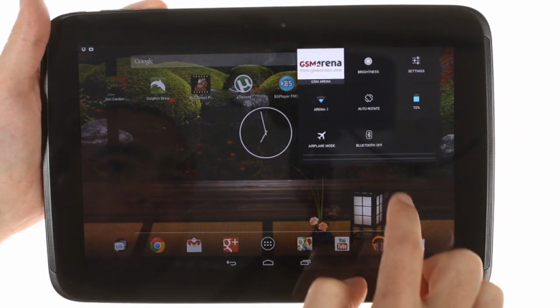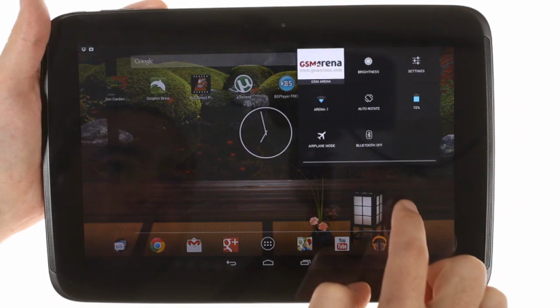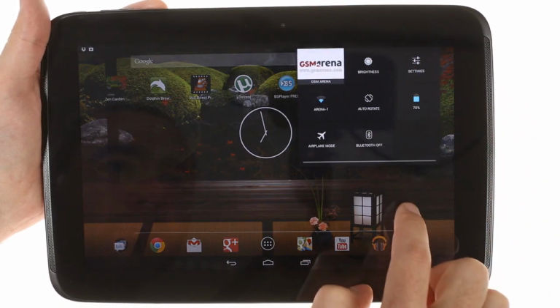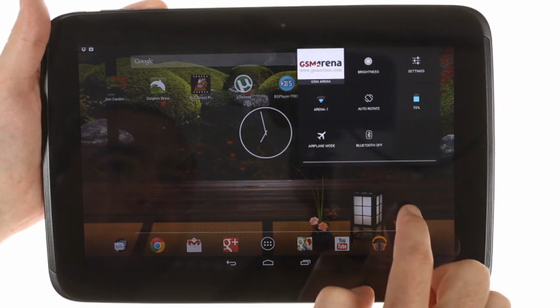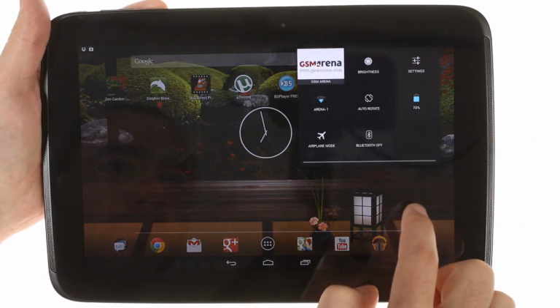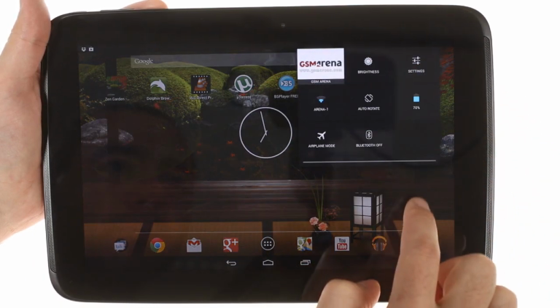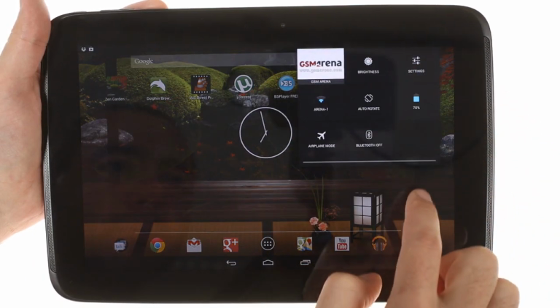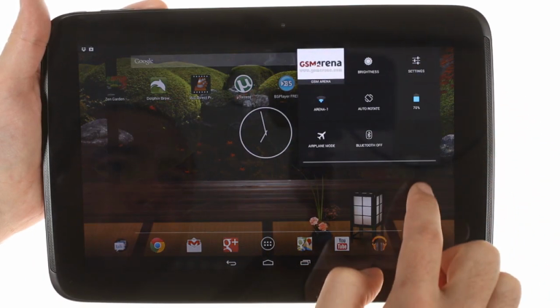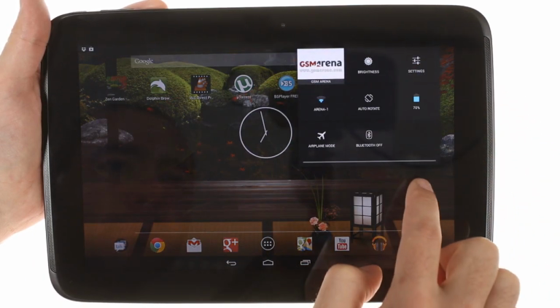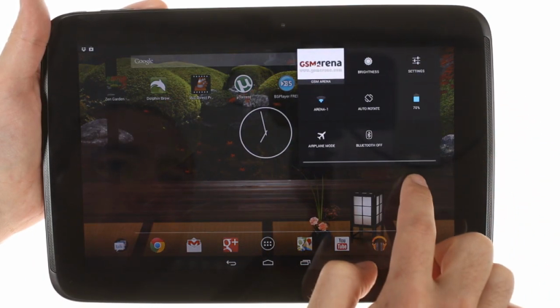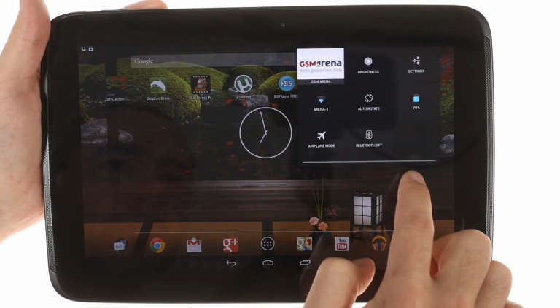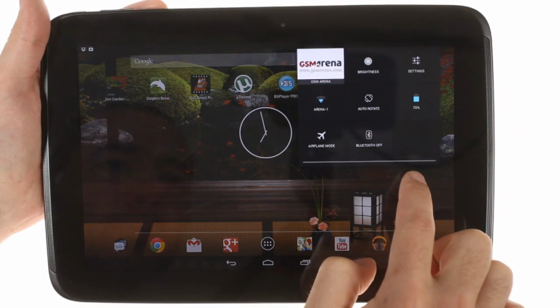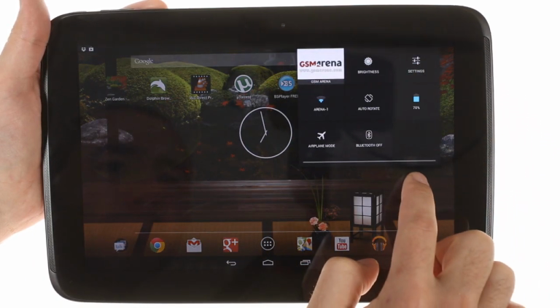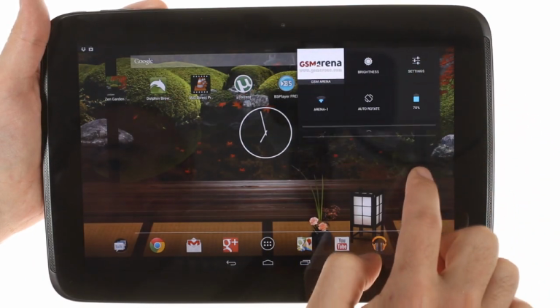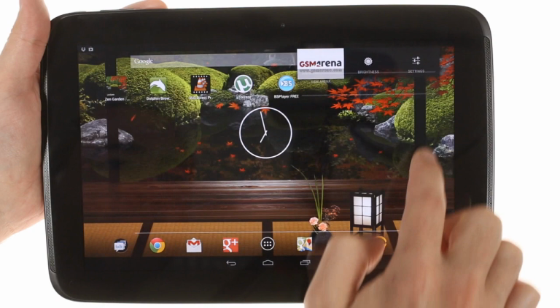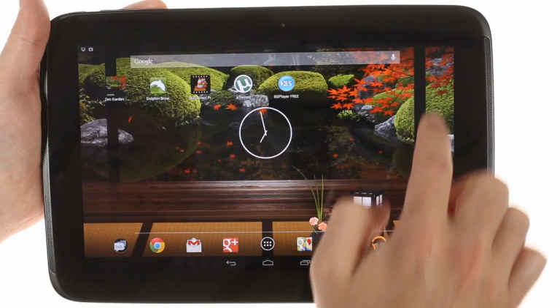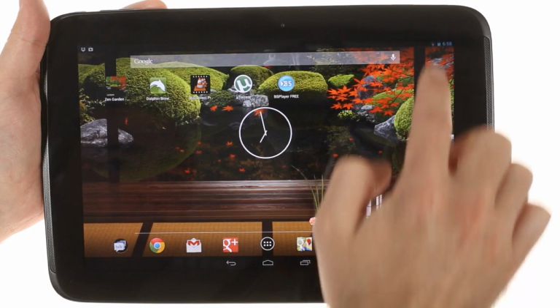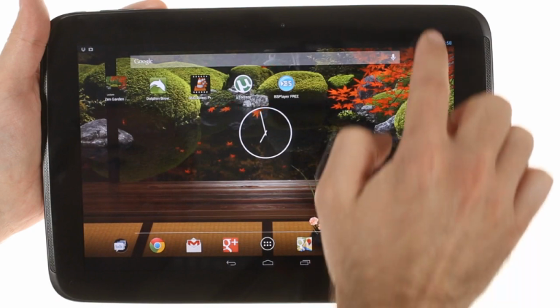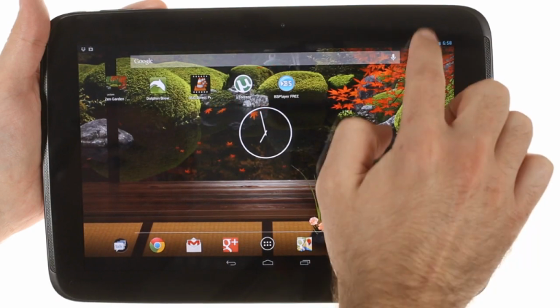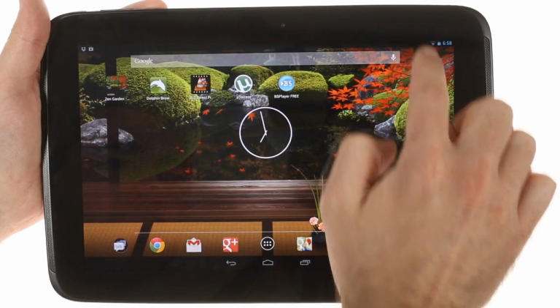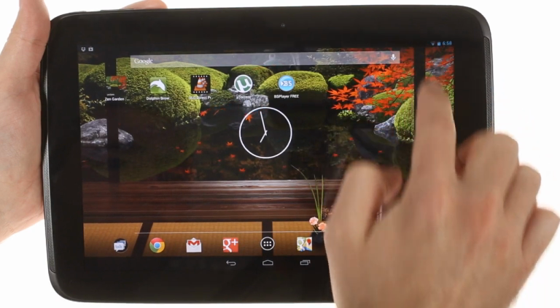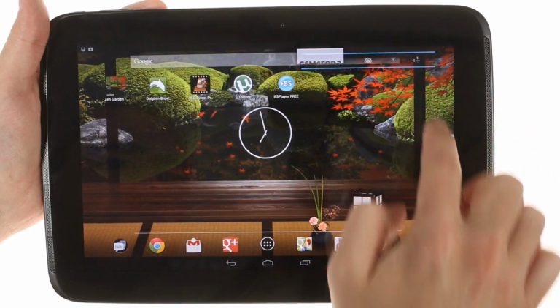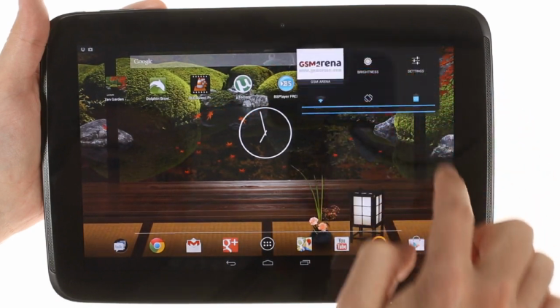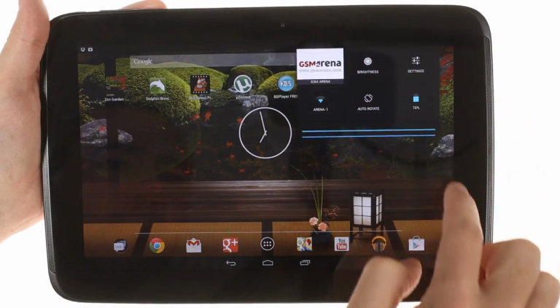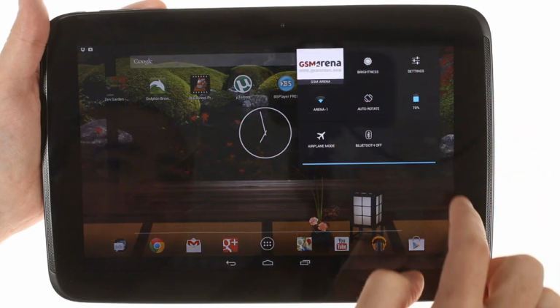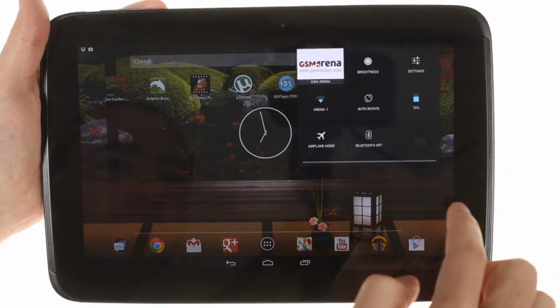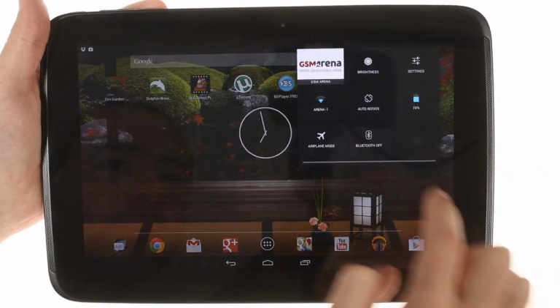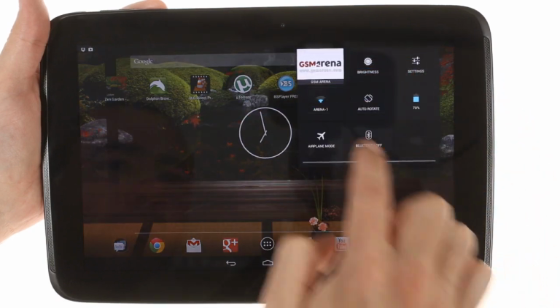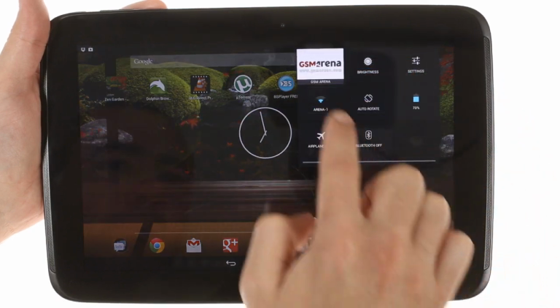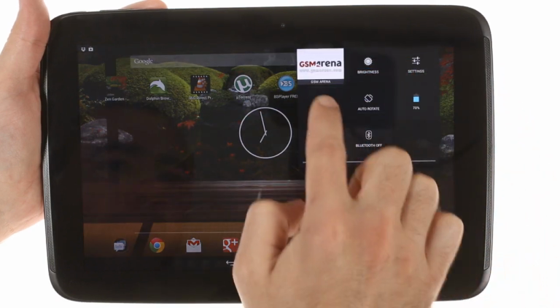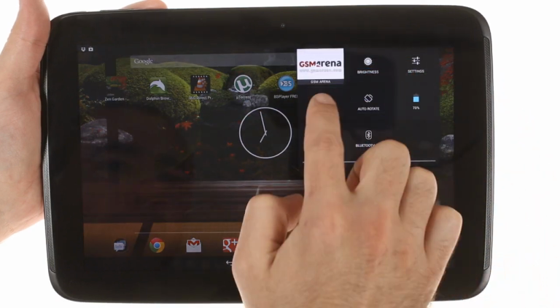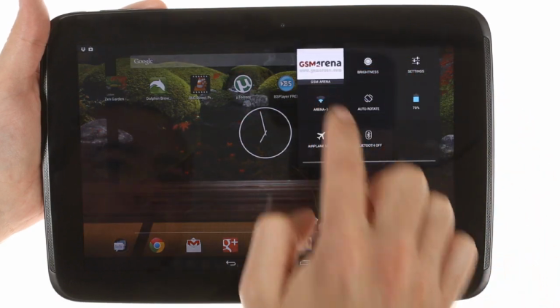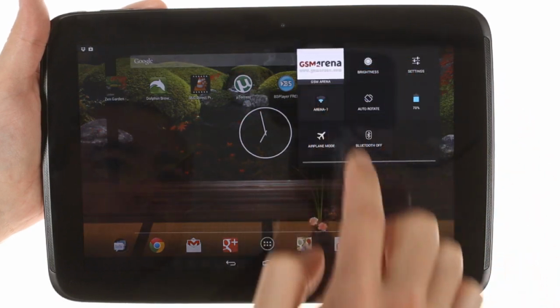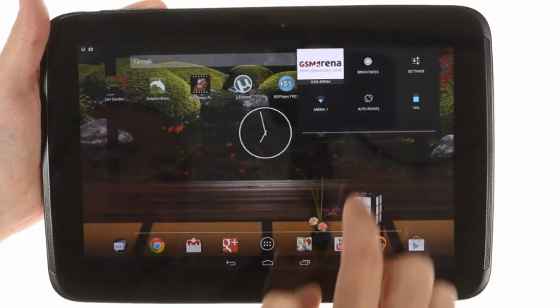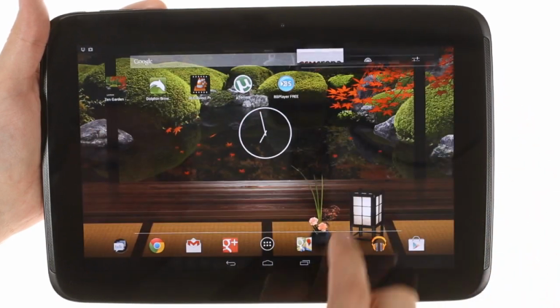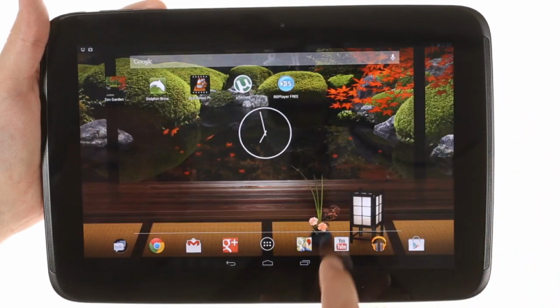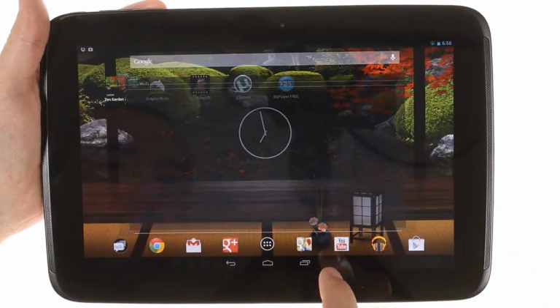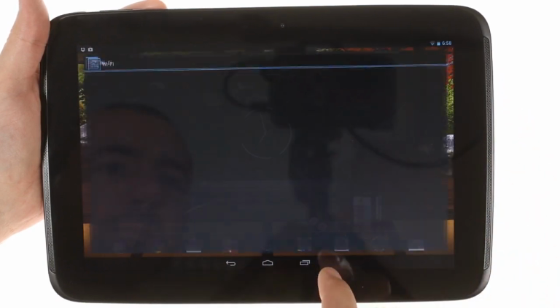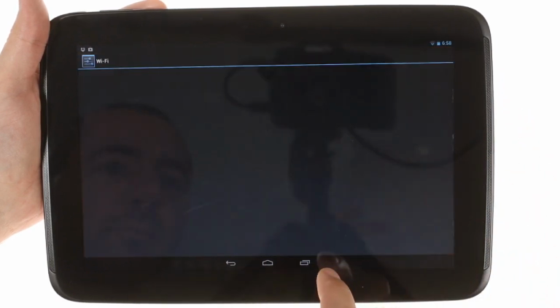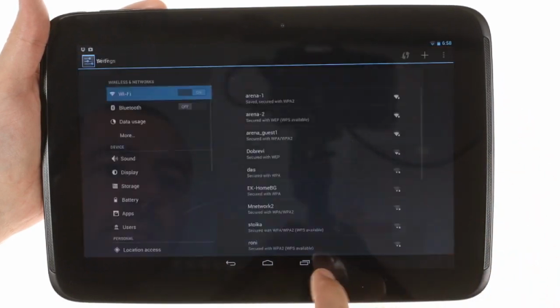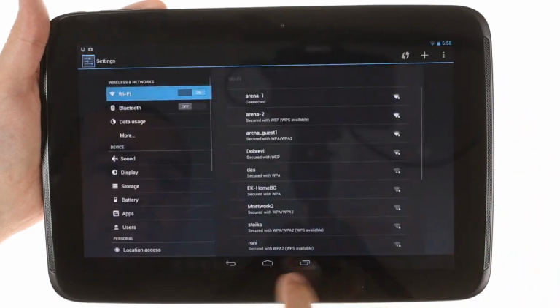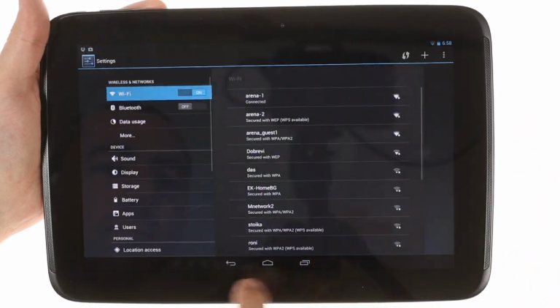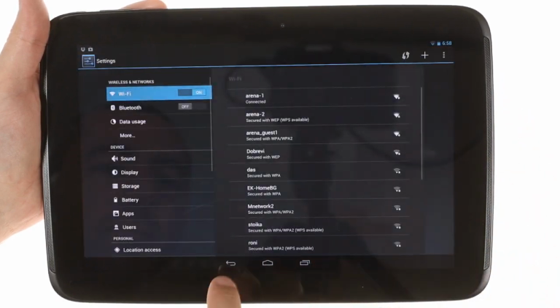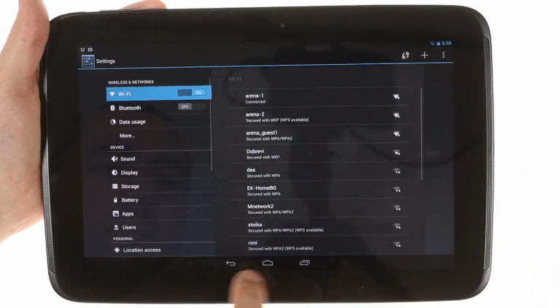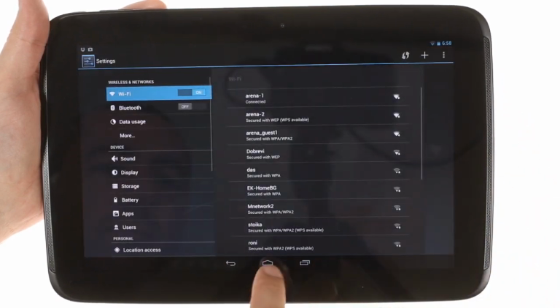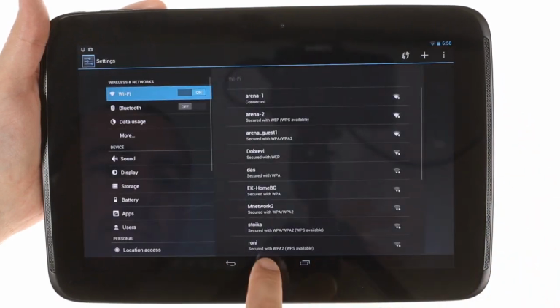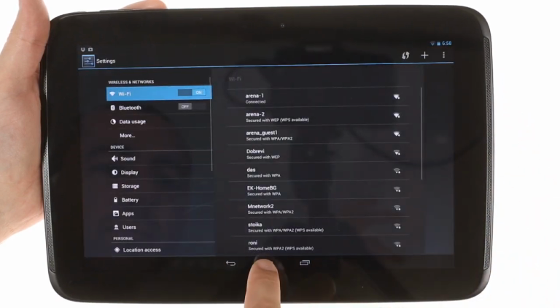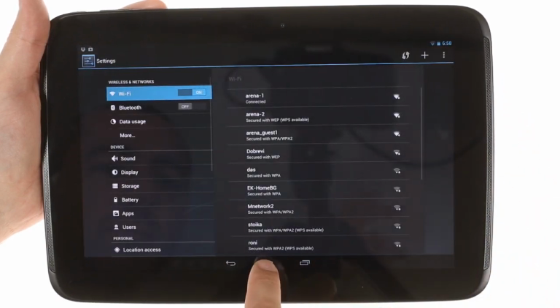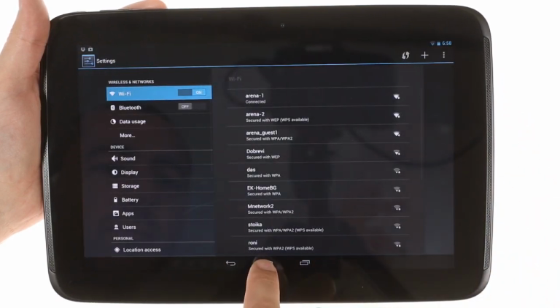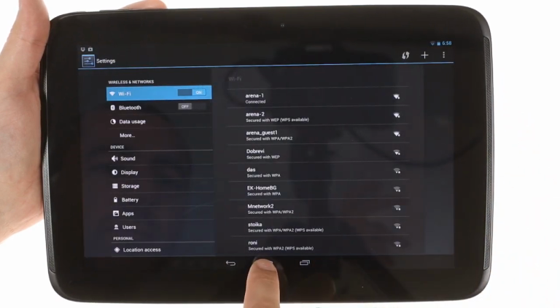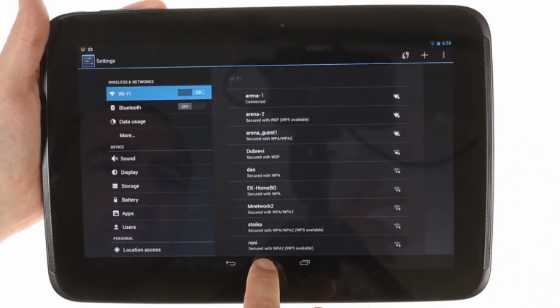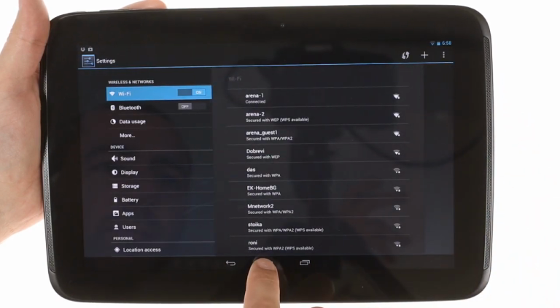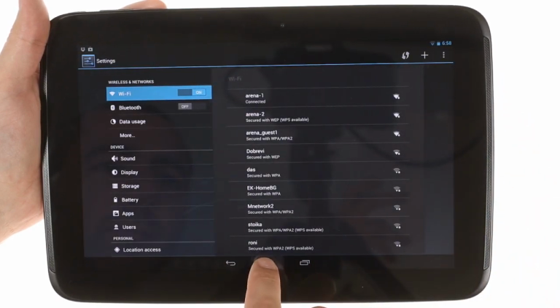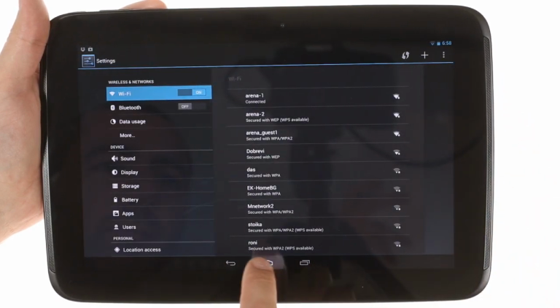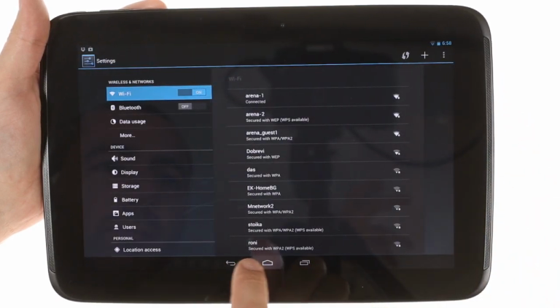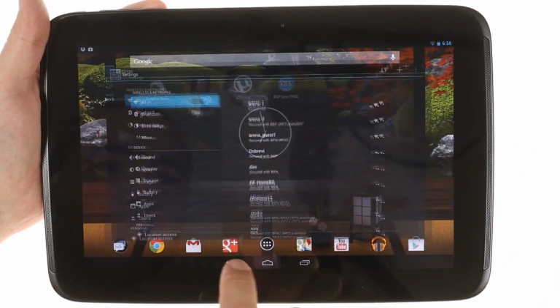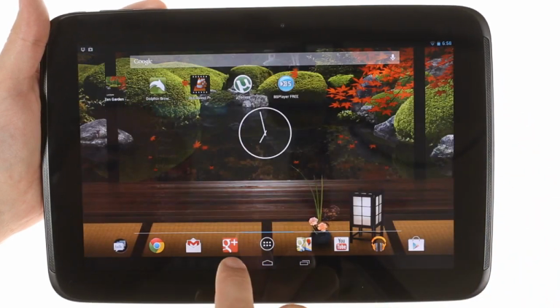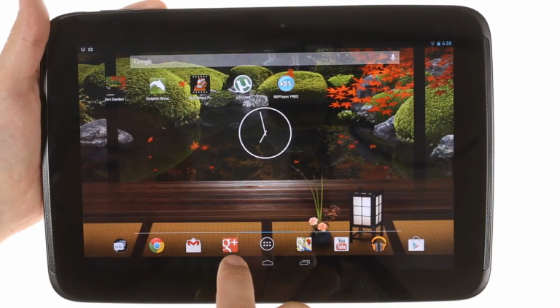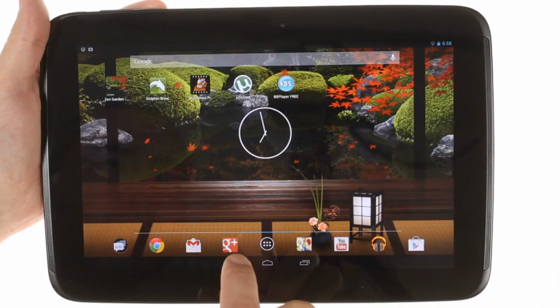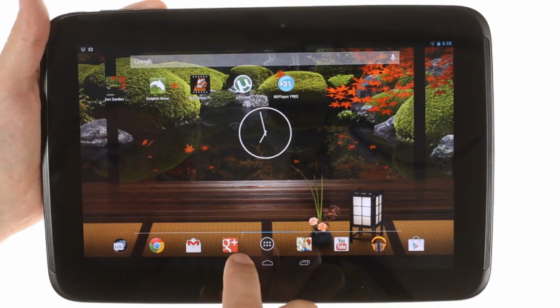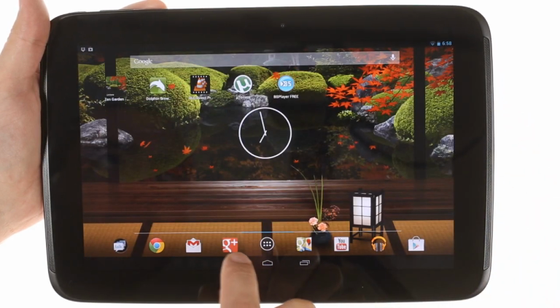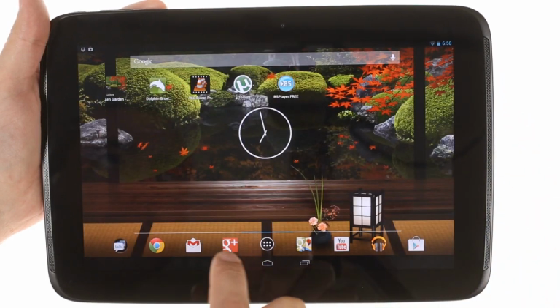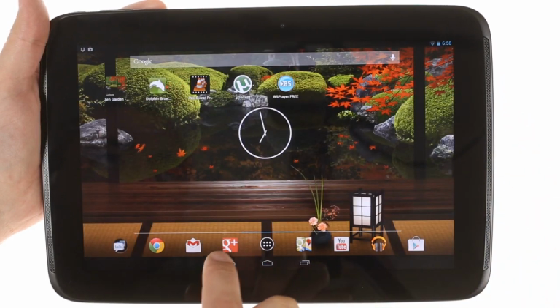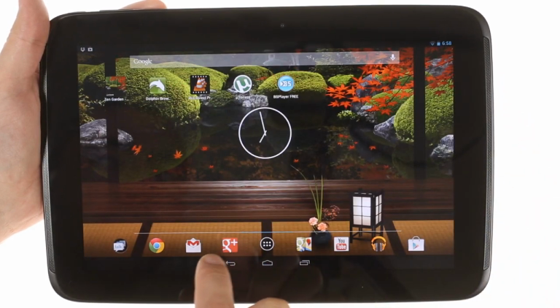Disappointingly though, the icons in here are not toggles, but merely shortcuts to the full-fledged settings menu.